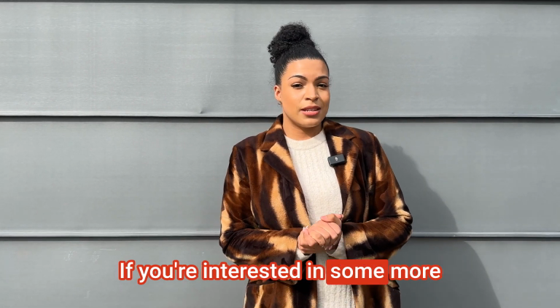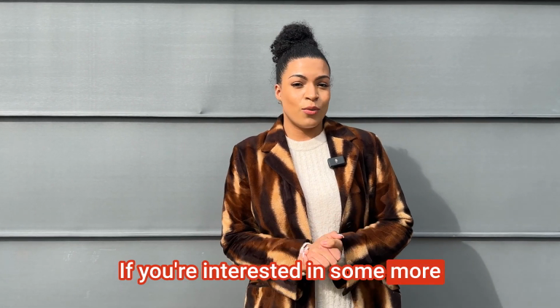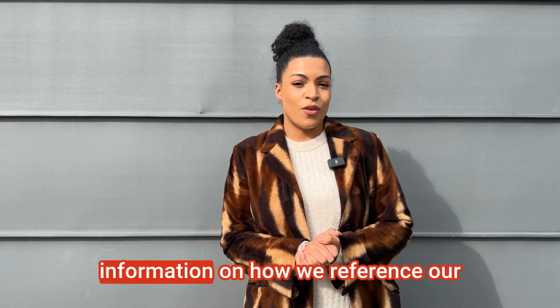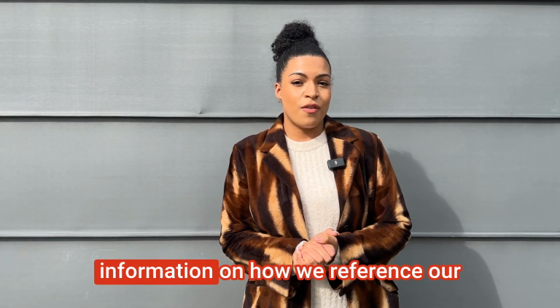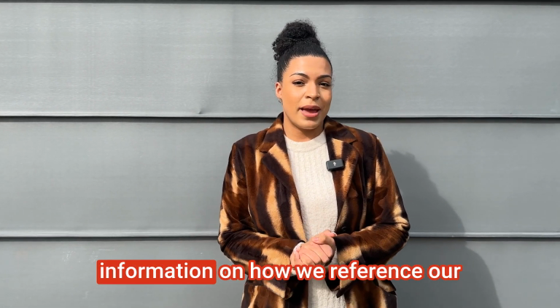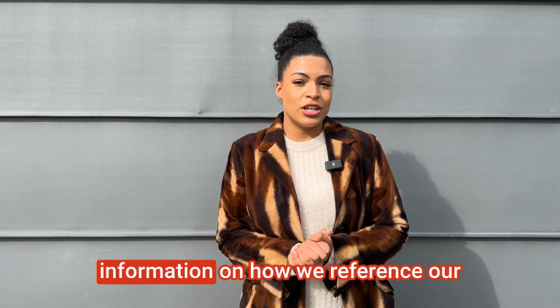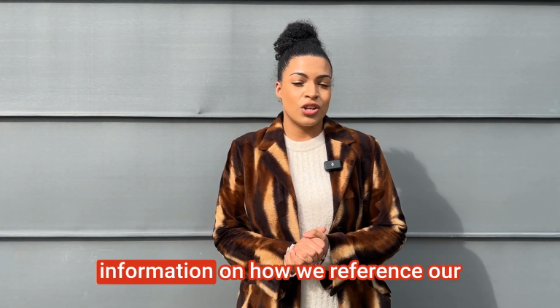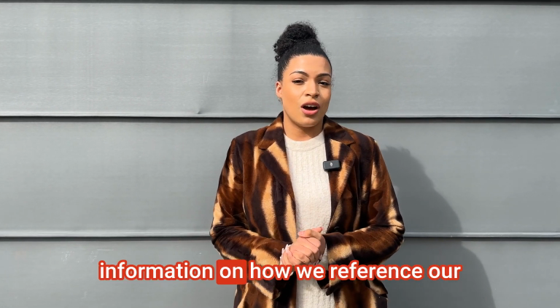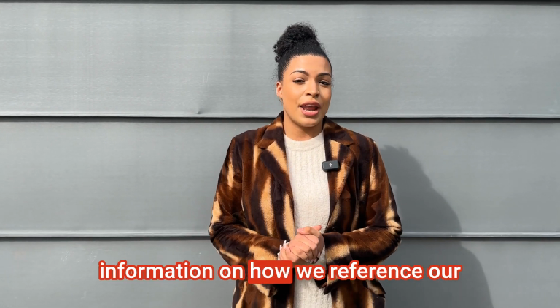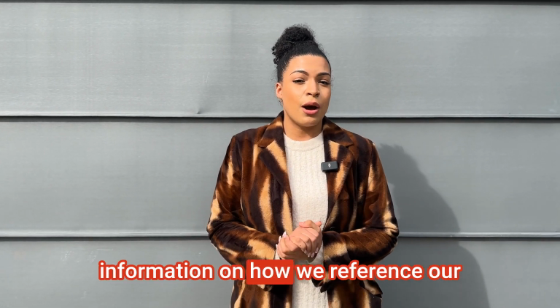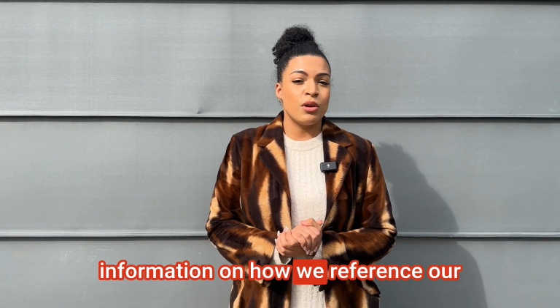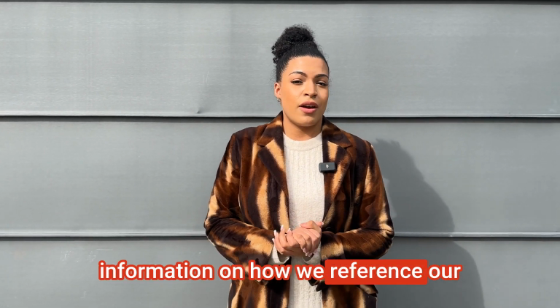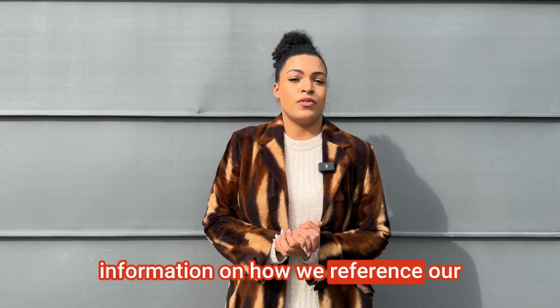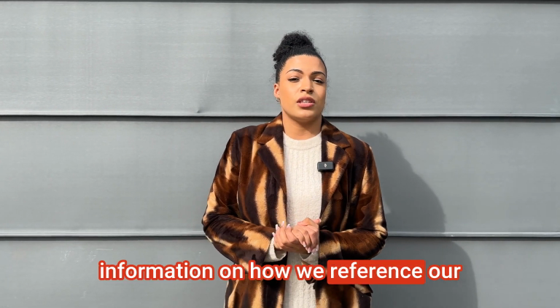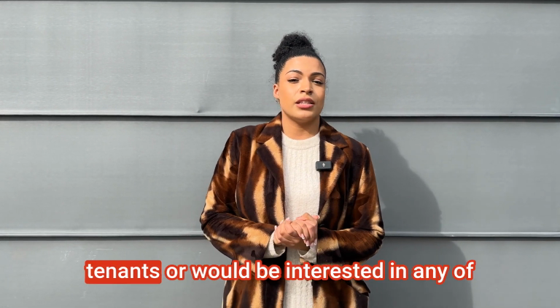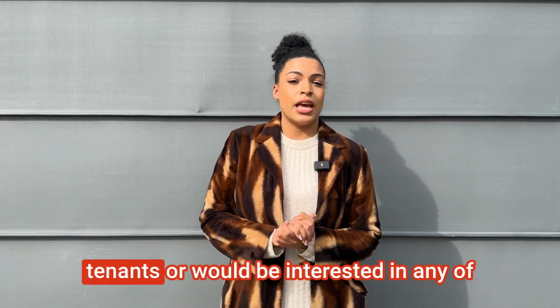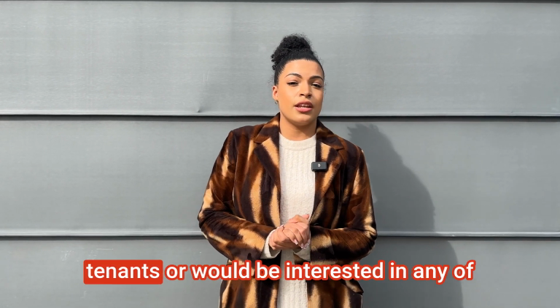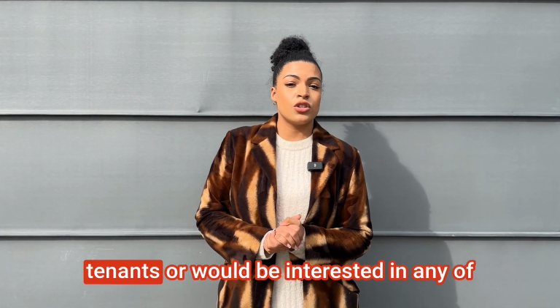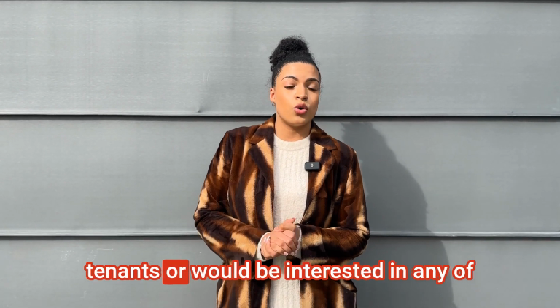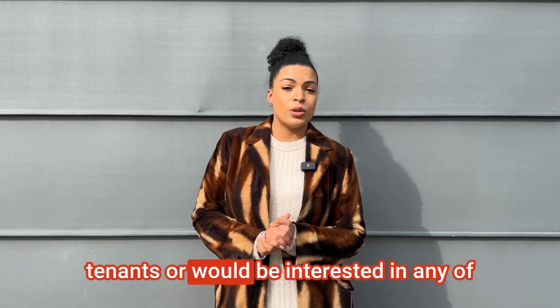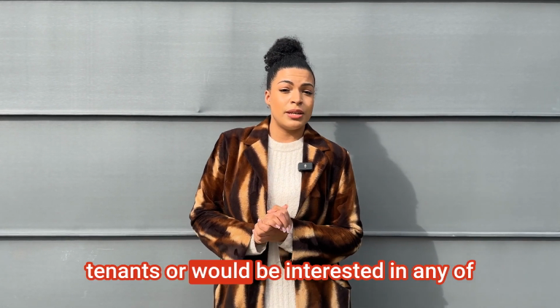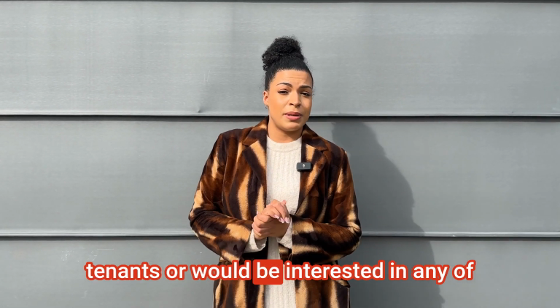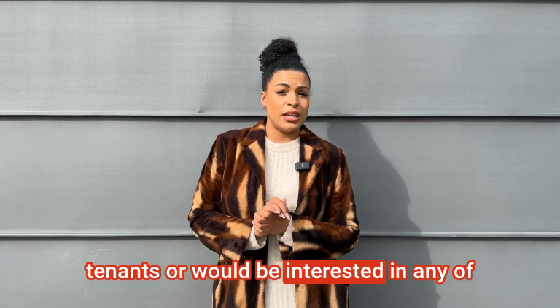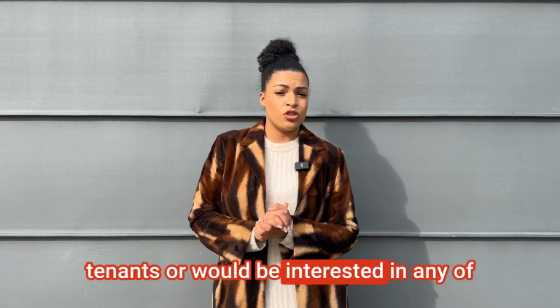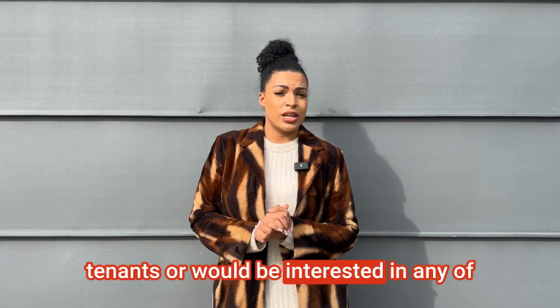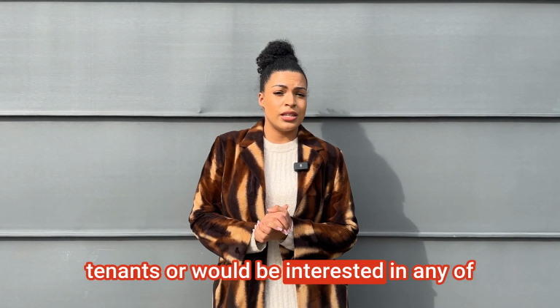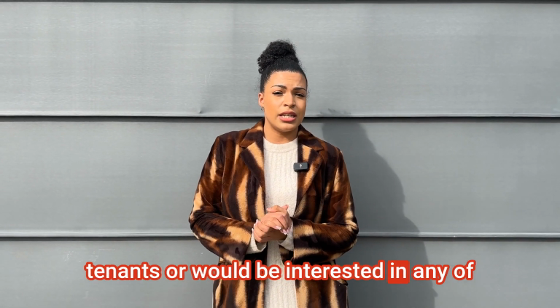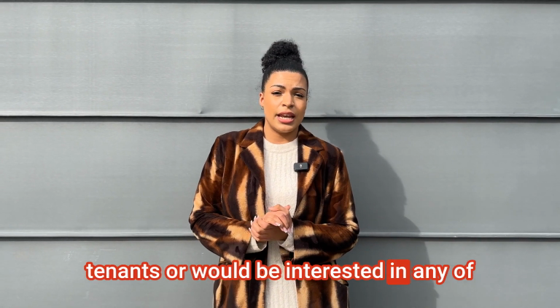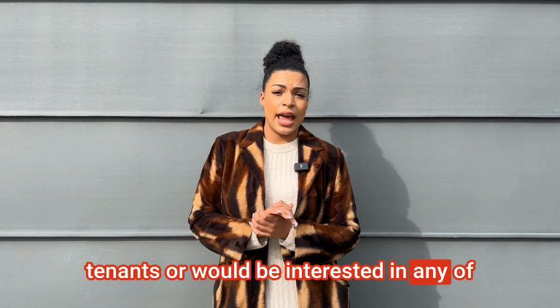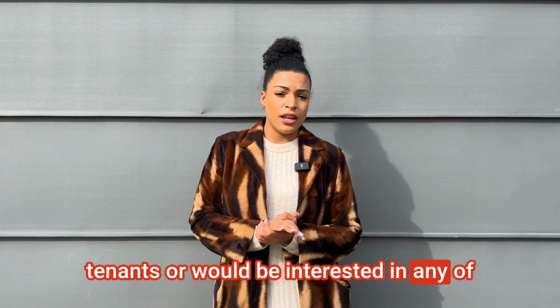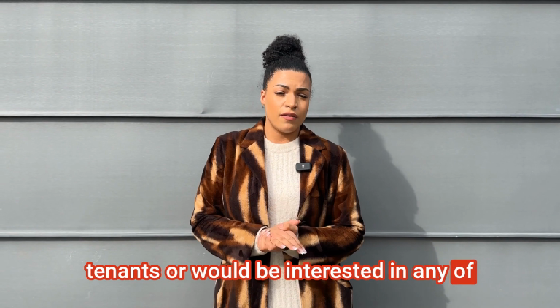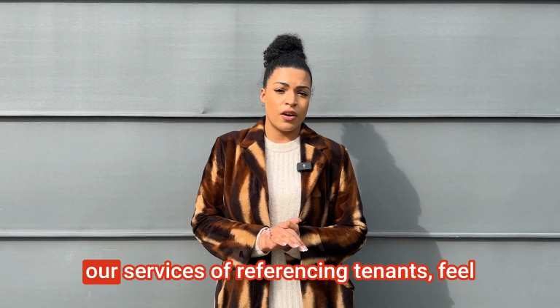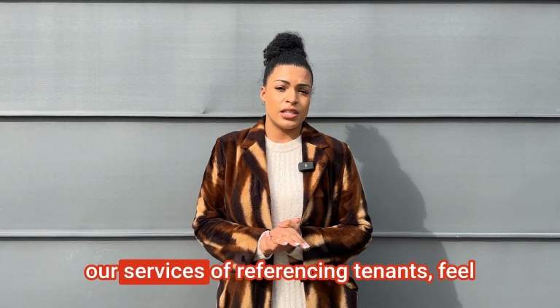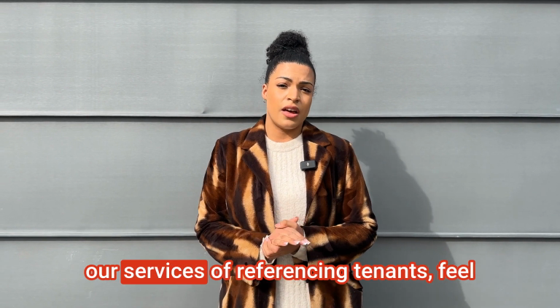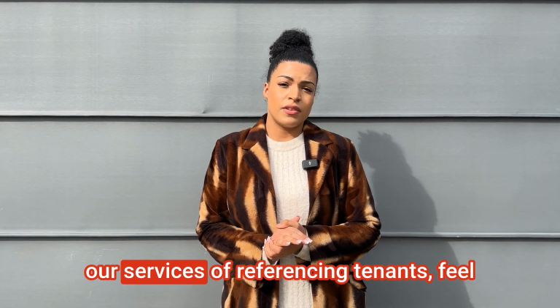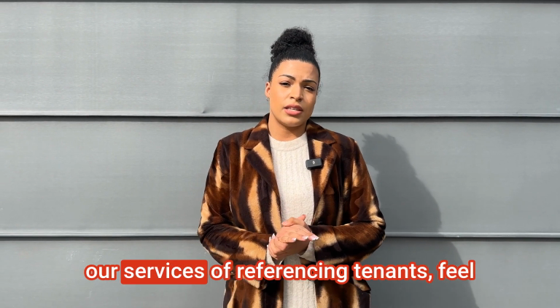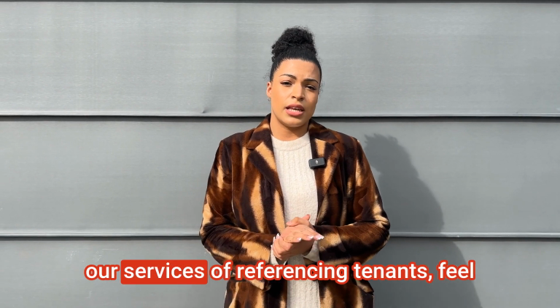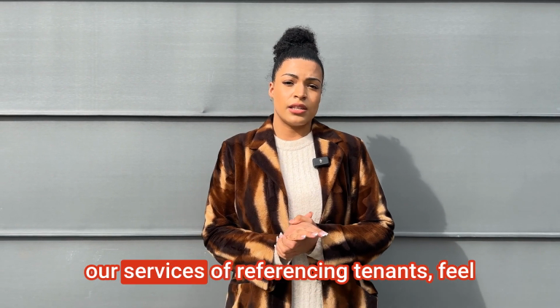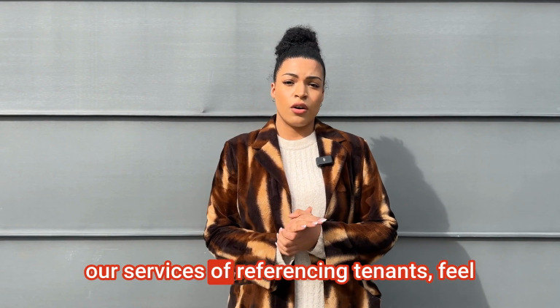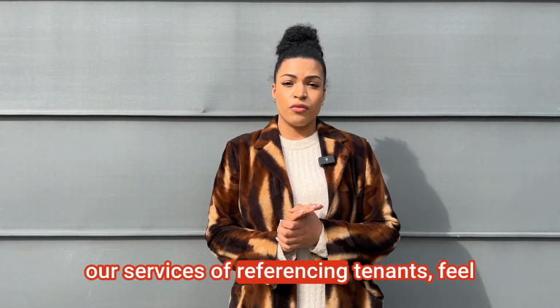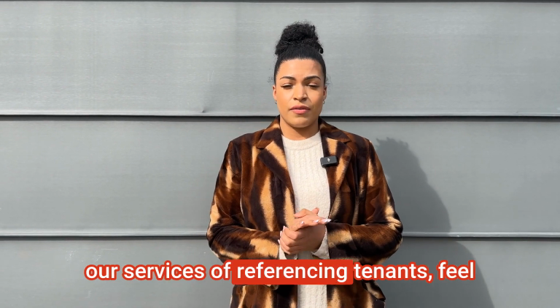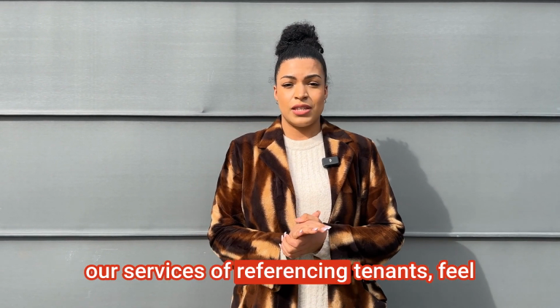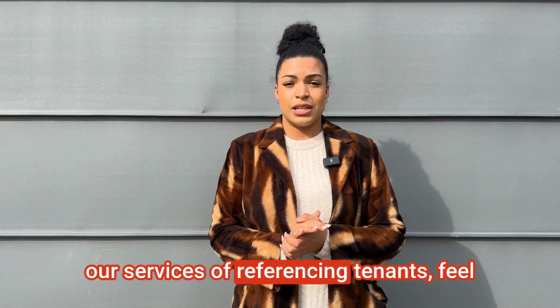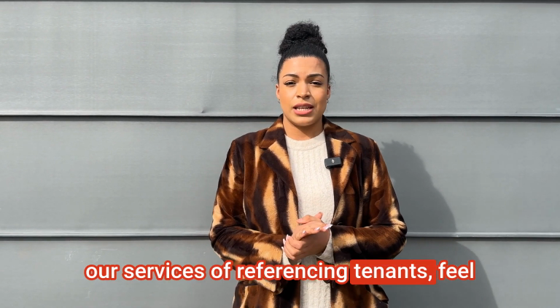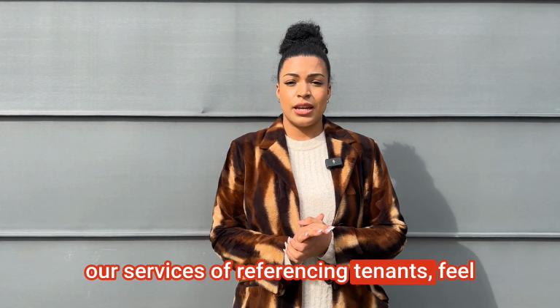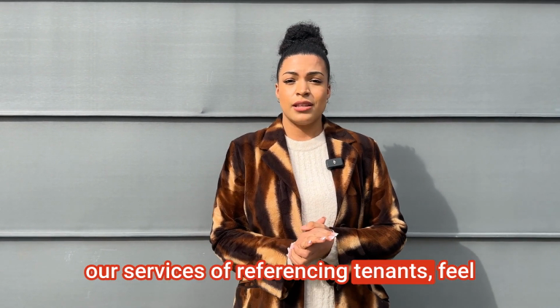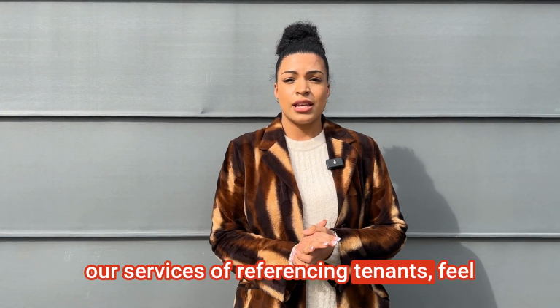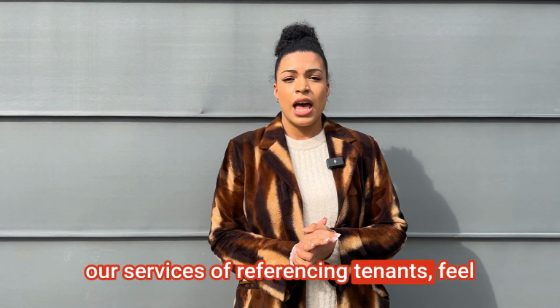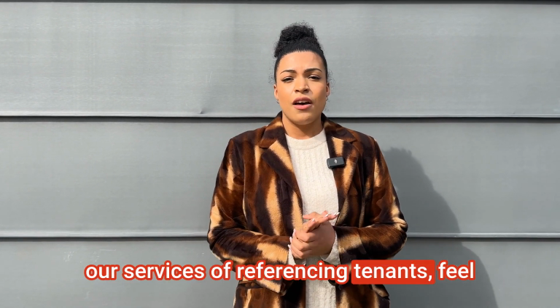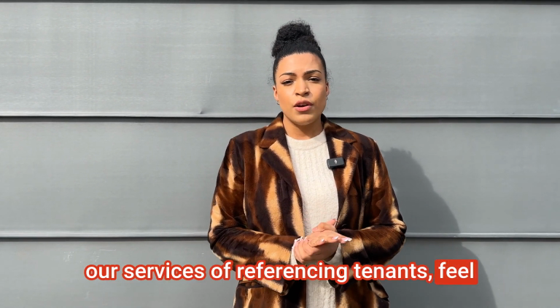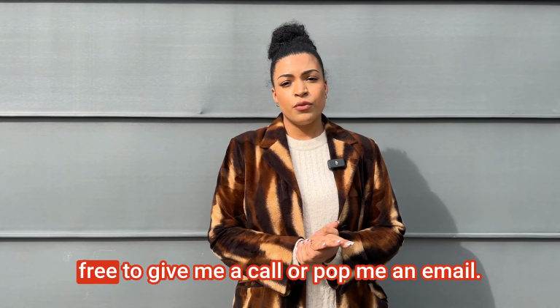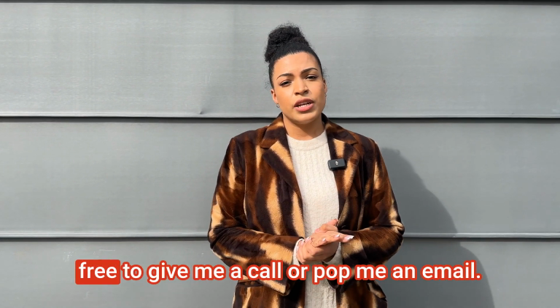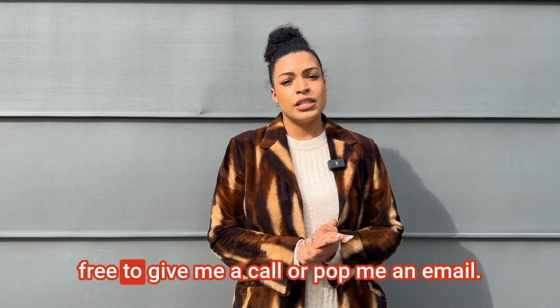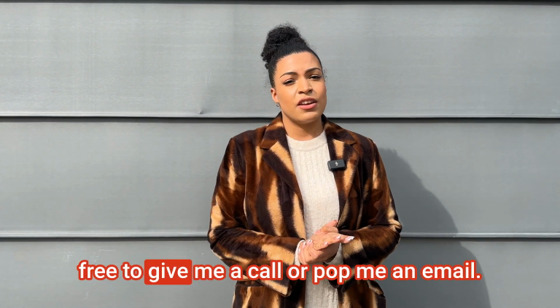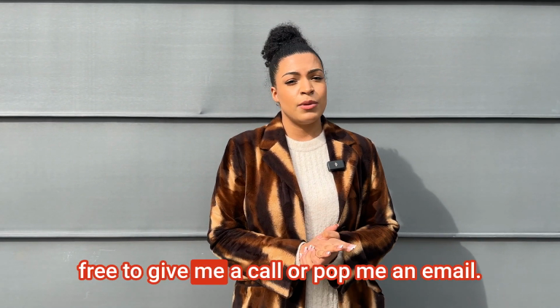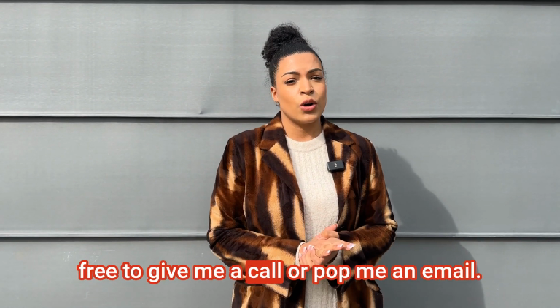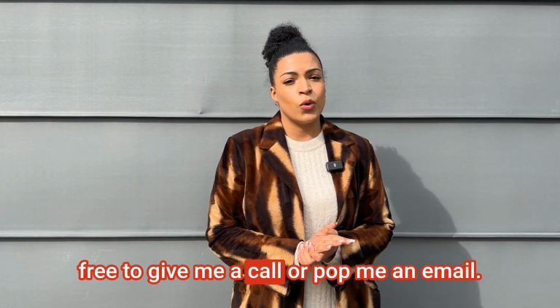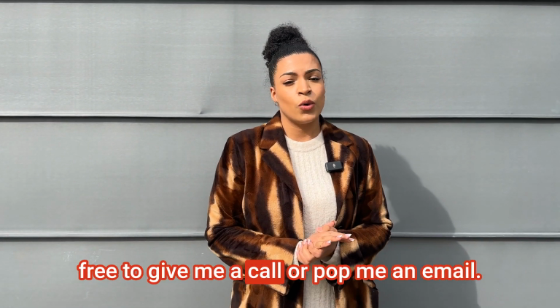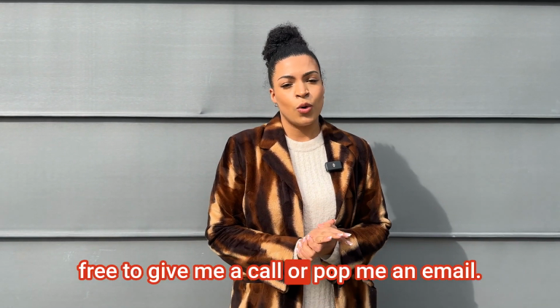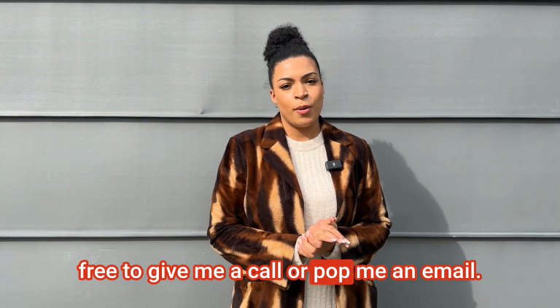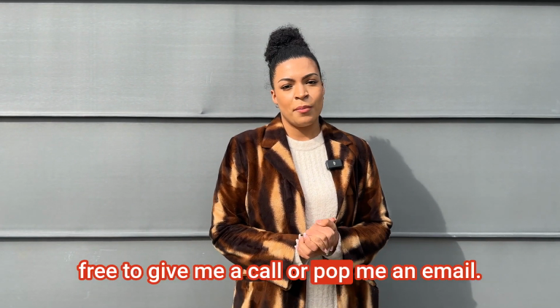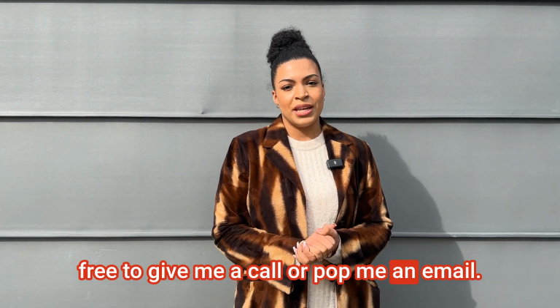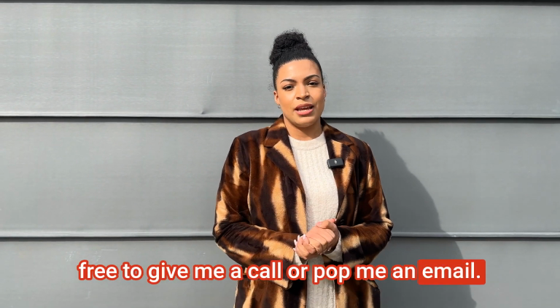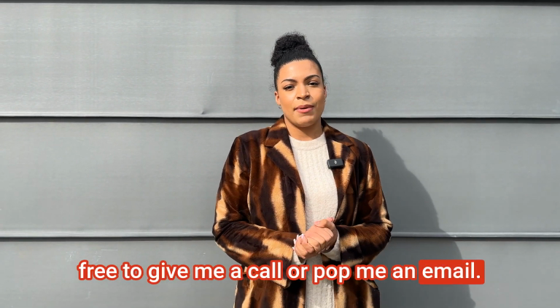If you're interested in more information on how we reference our tenants, or would be interested in any of our referencing services, feel free to give me a call or send me an email.